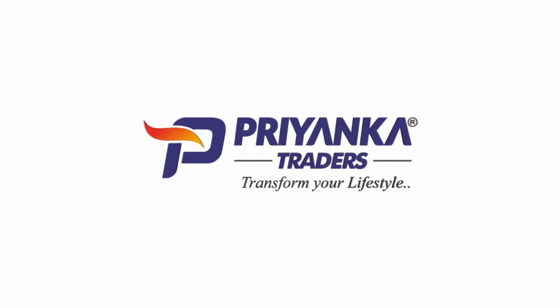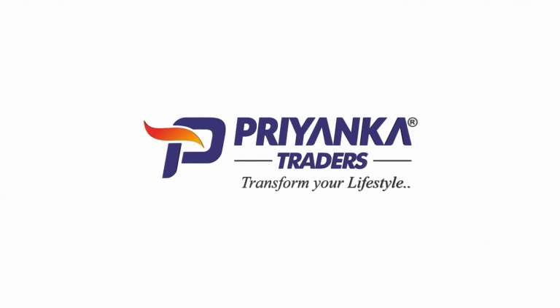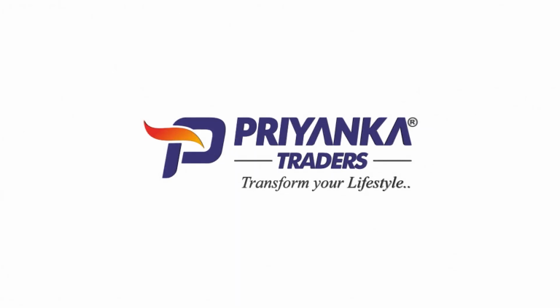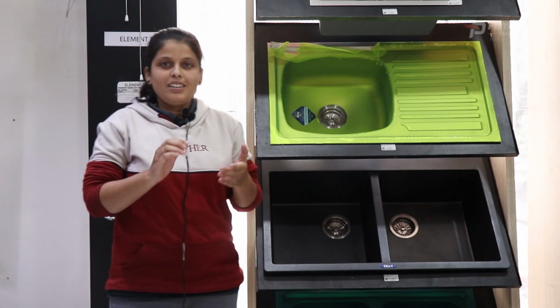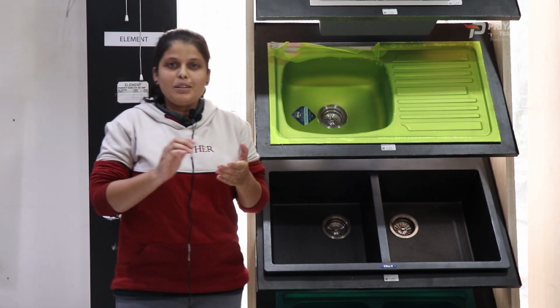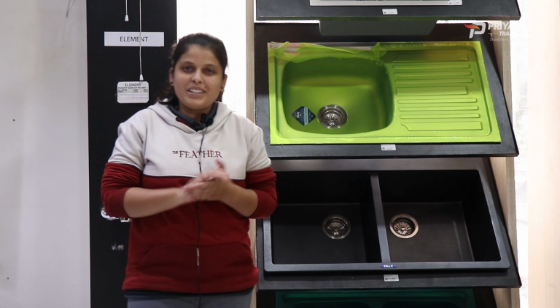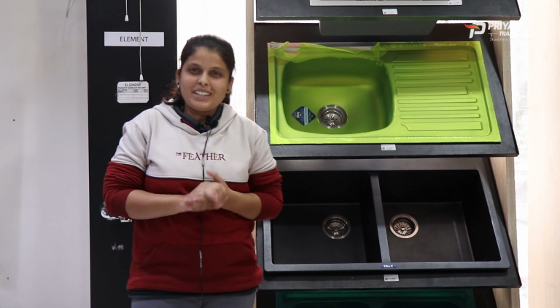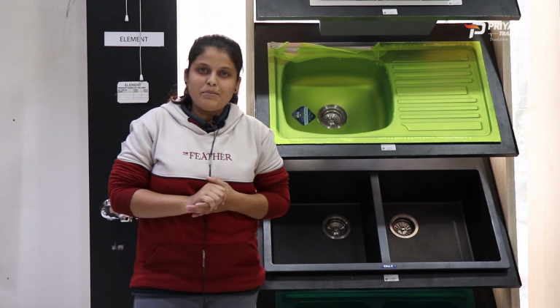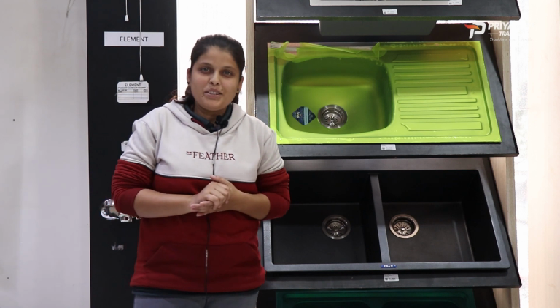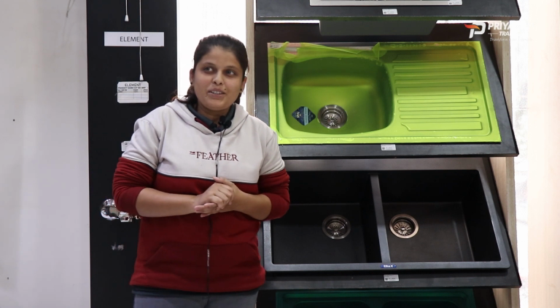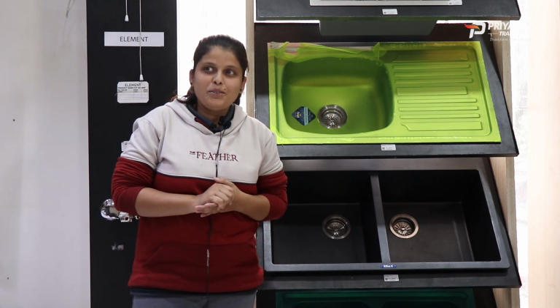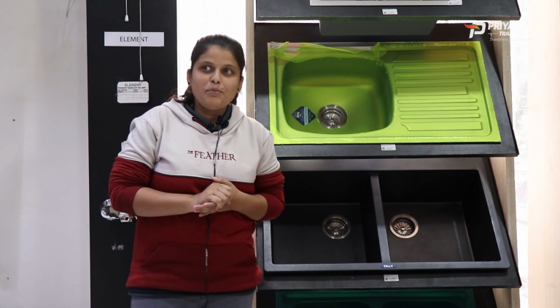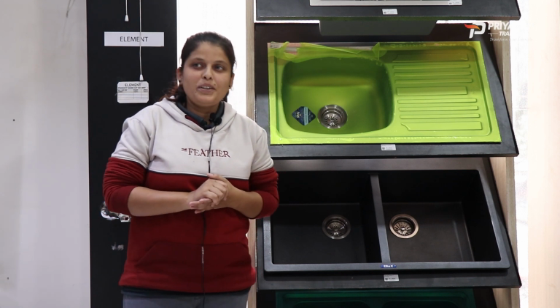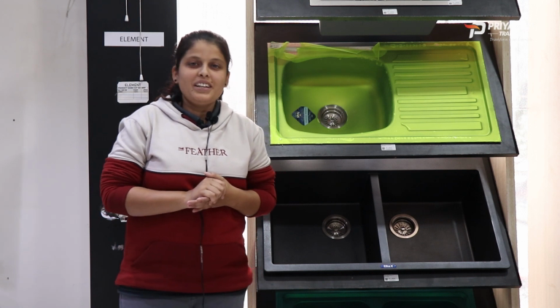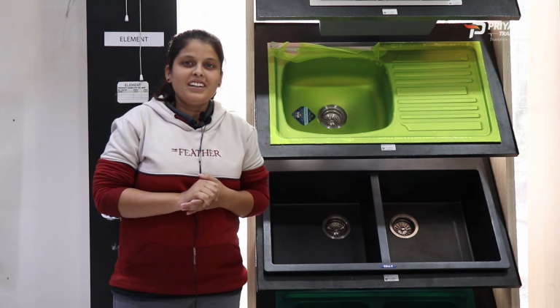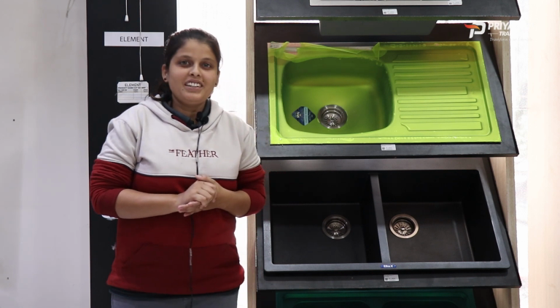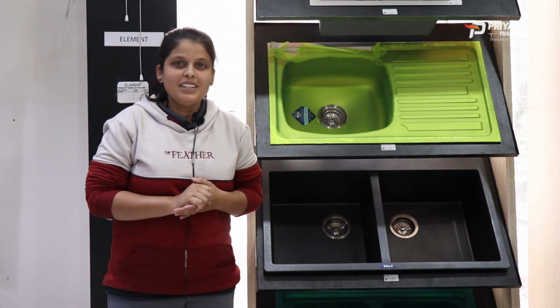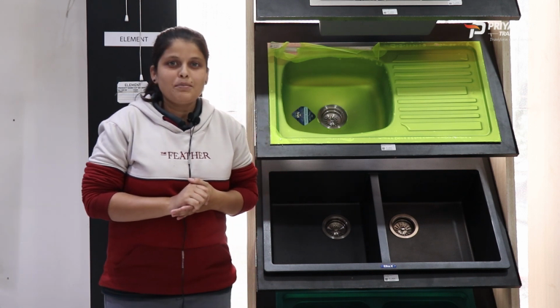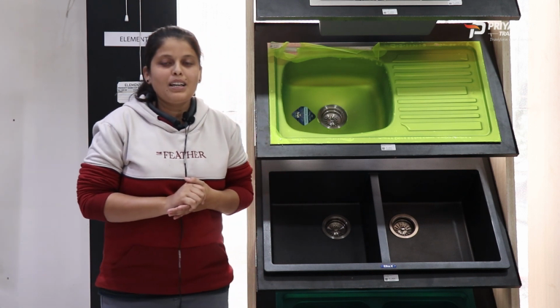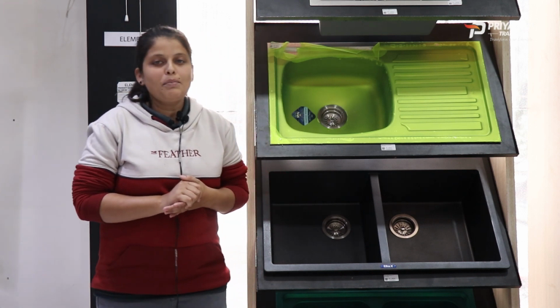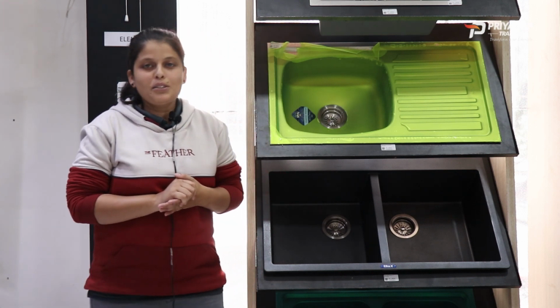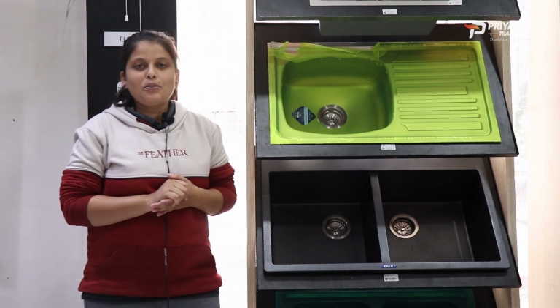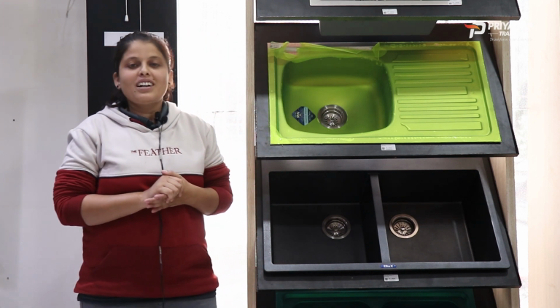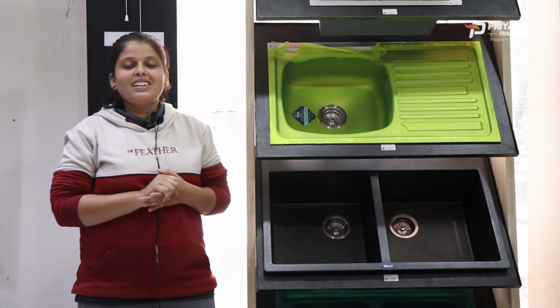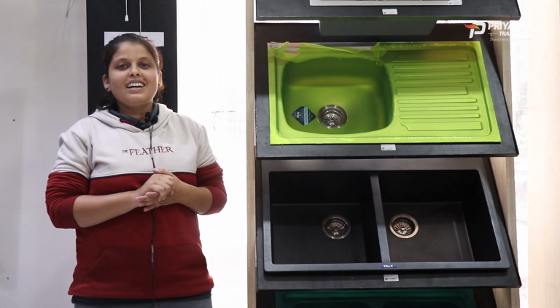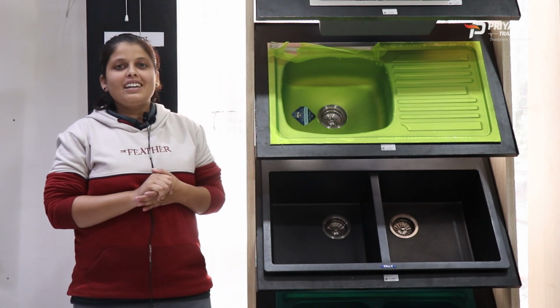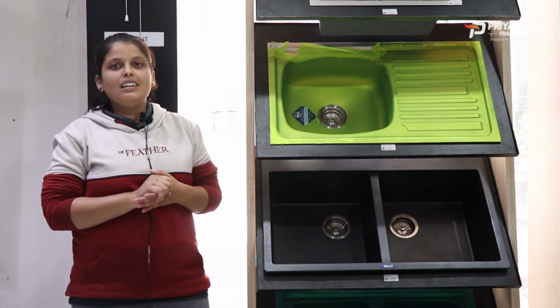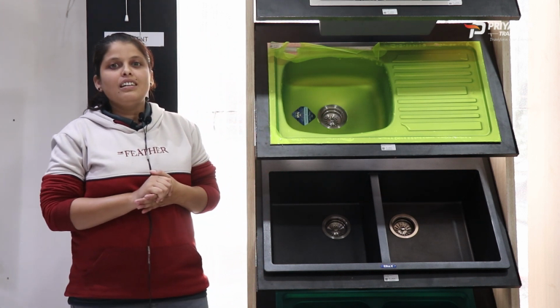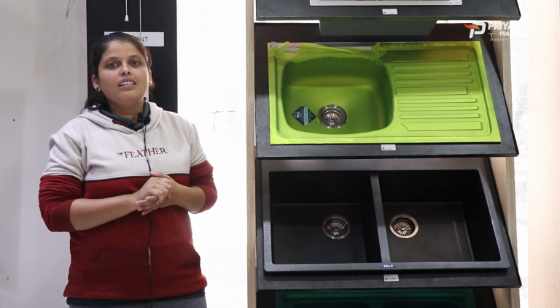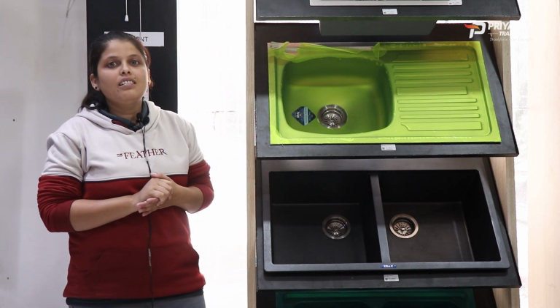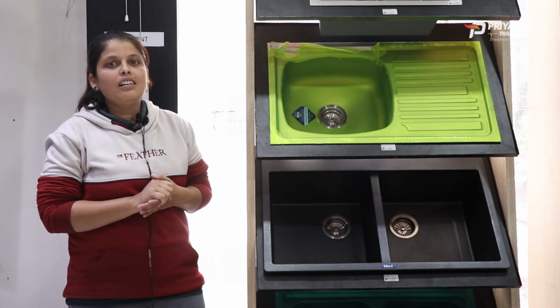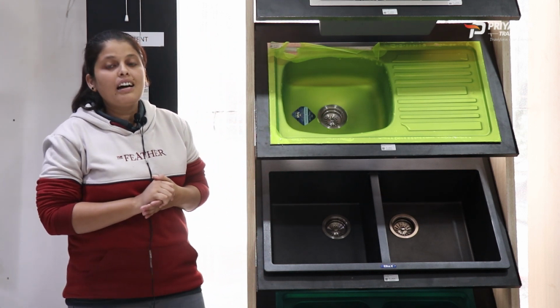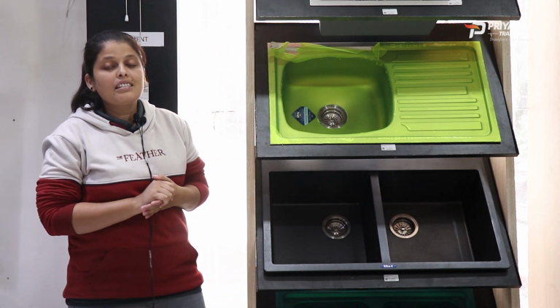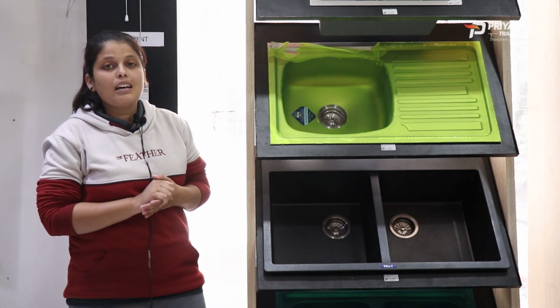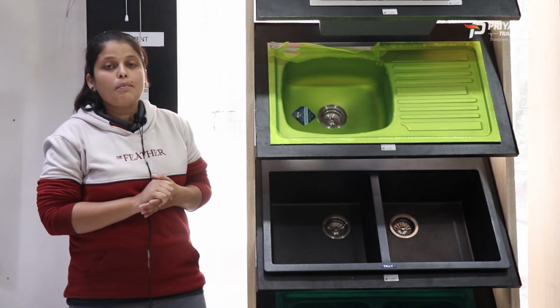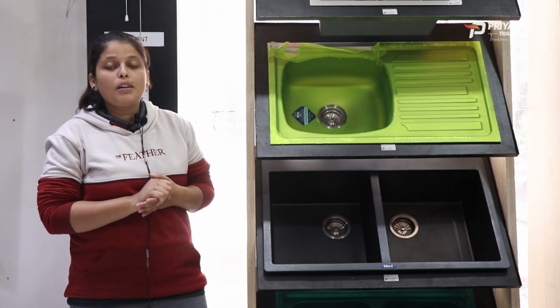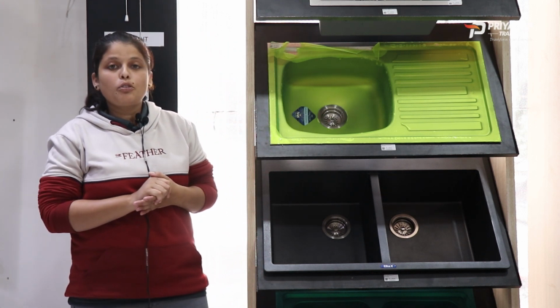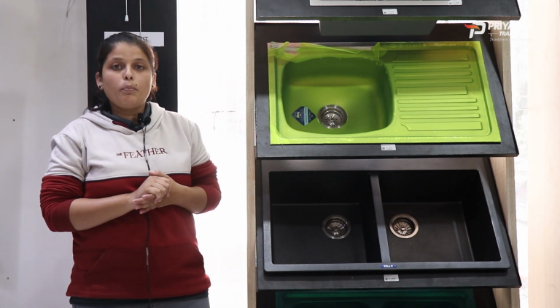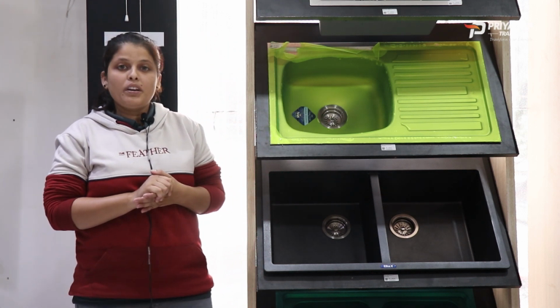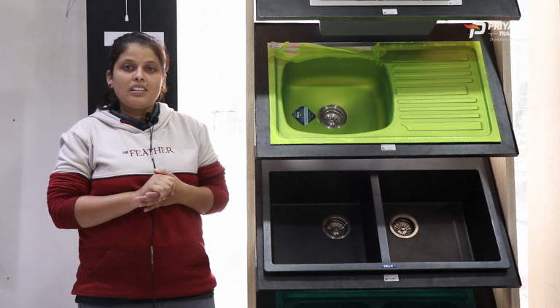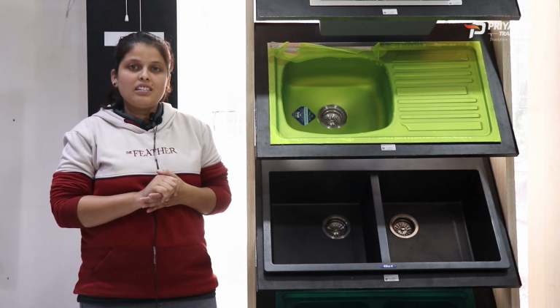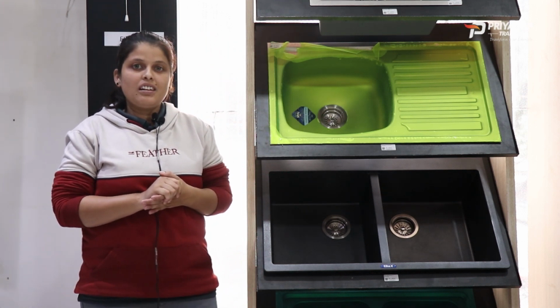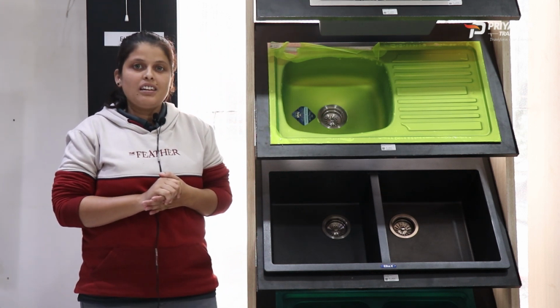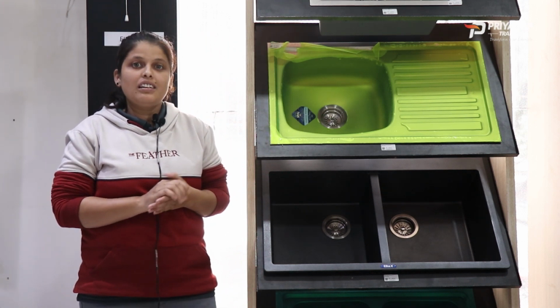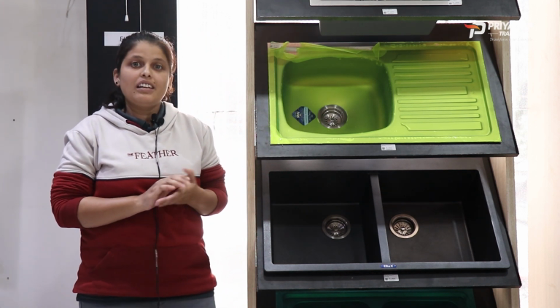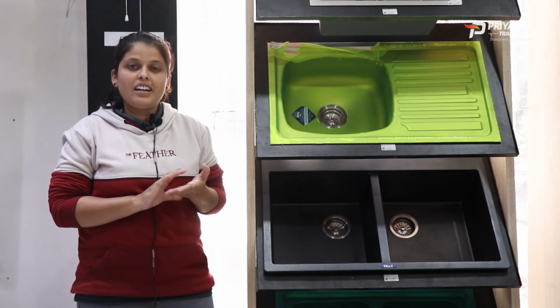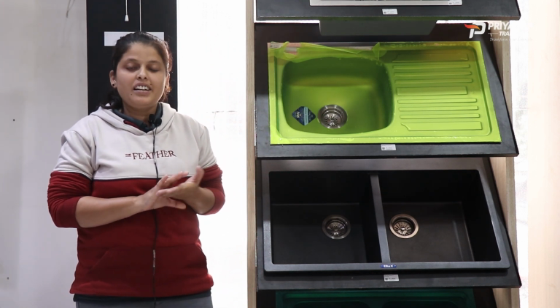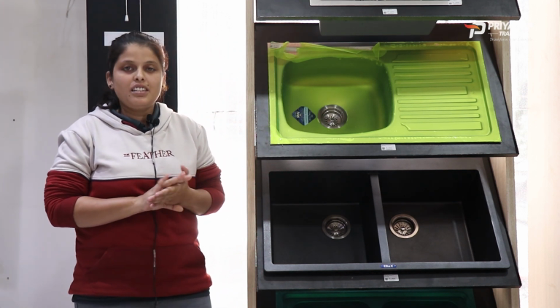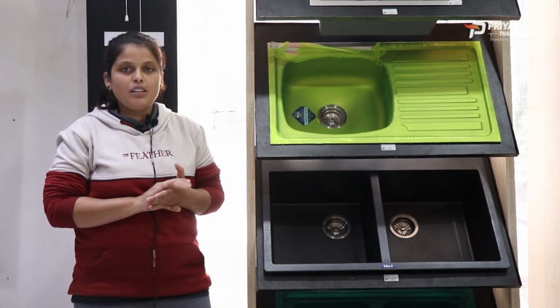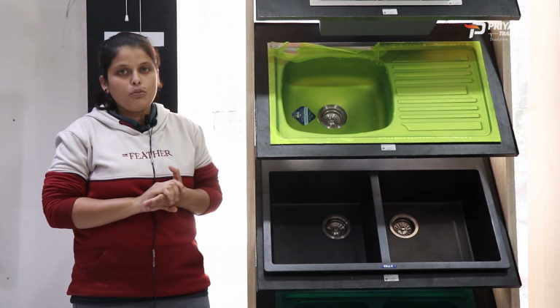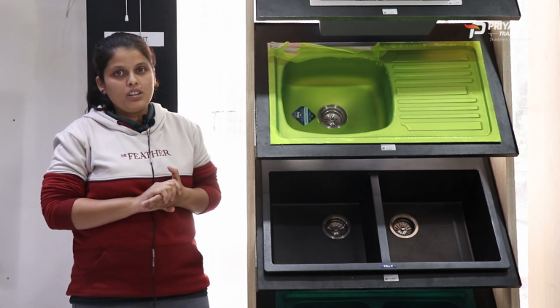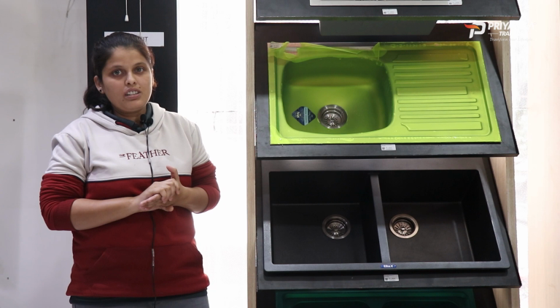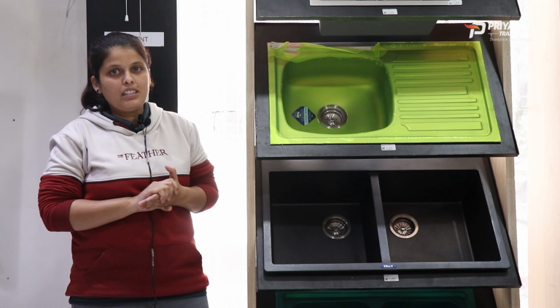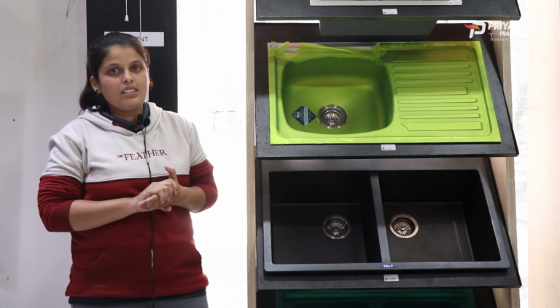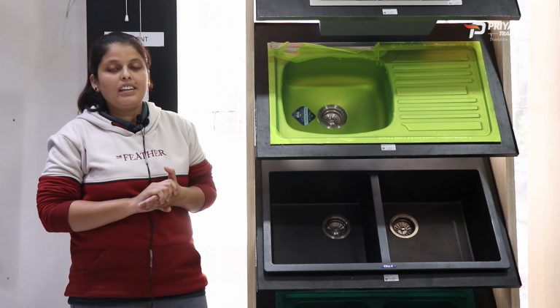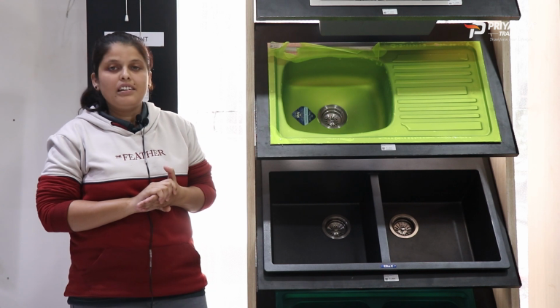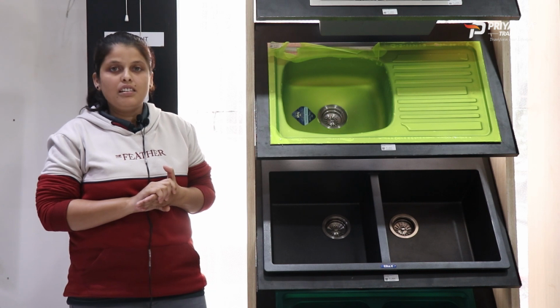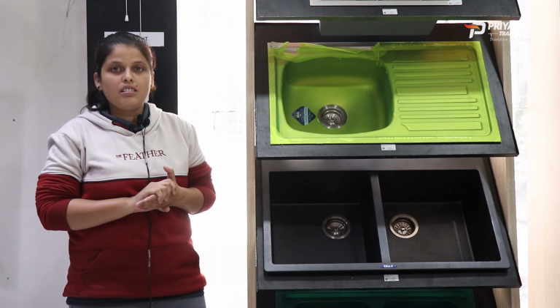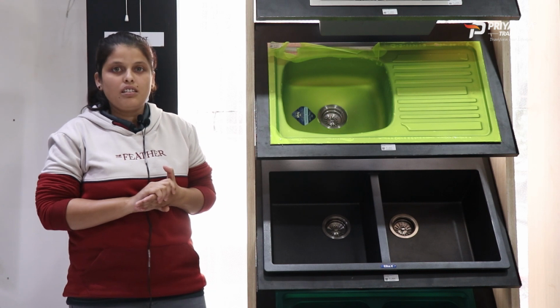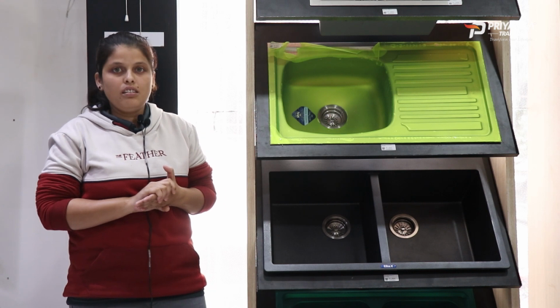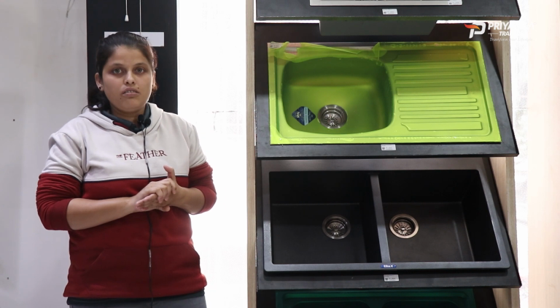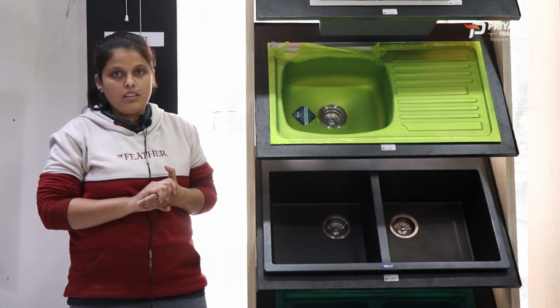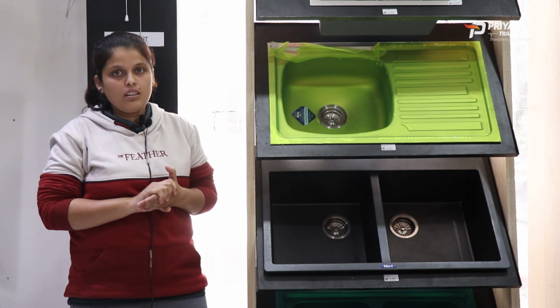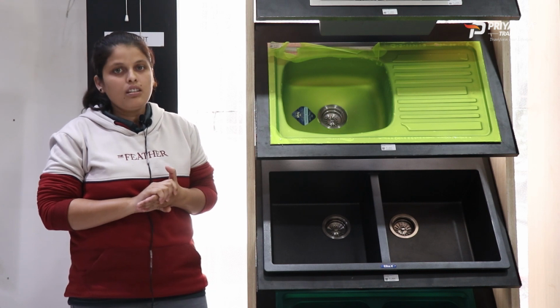Hello everyone, welcome to Priyanka TIDES. Today's topic is Granite Sink versus Stainless Steel Sink.